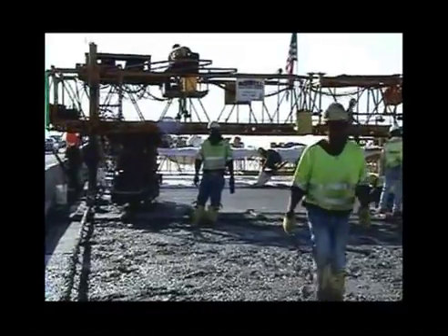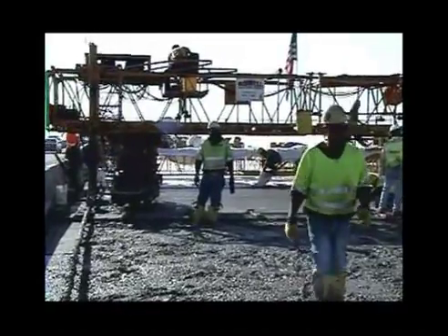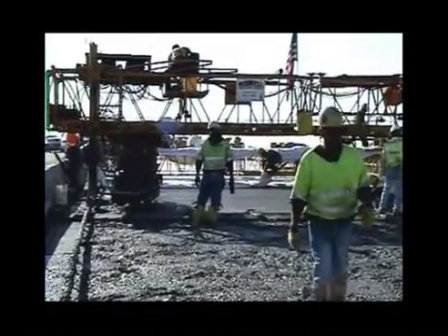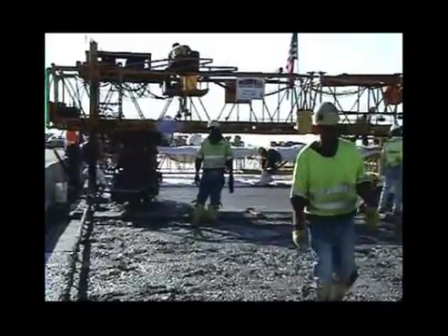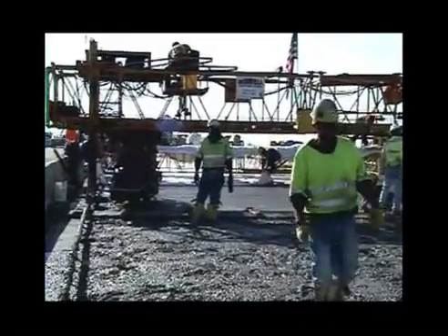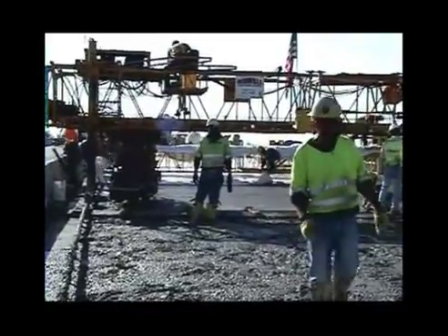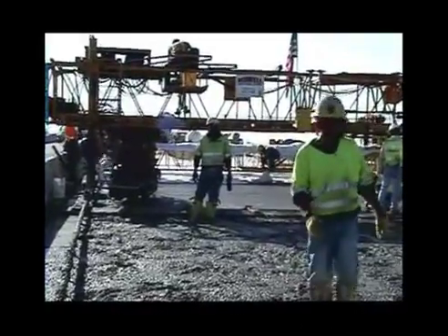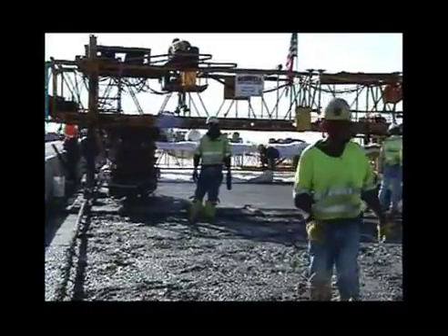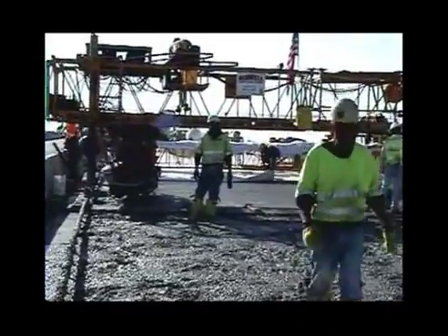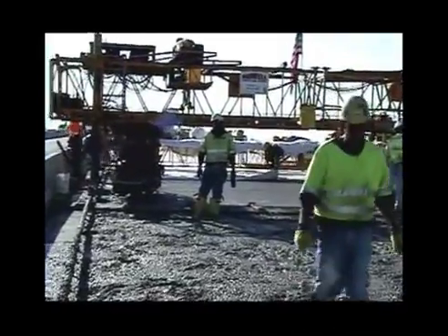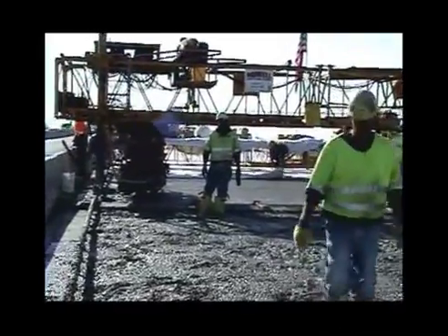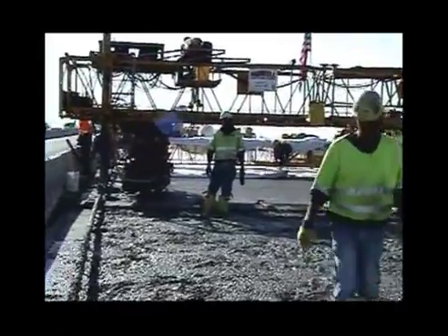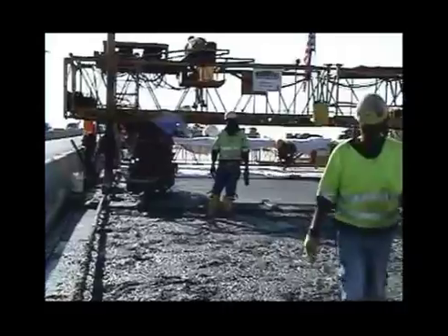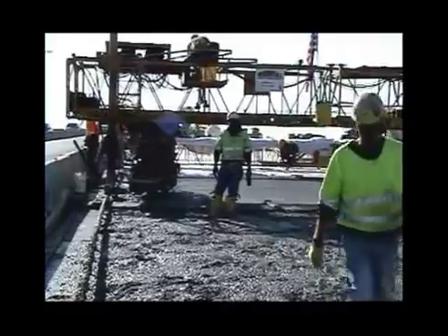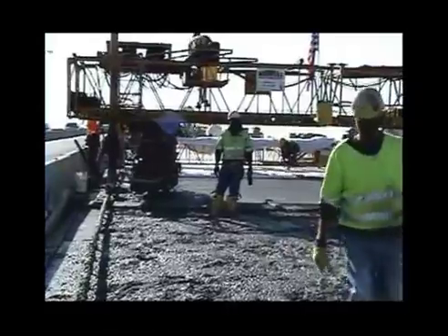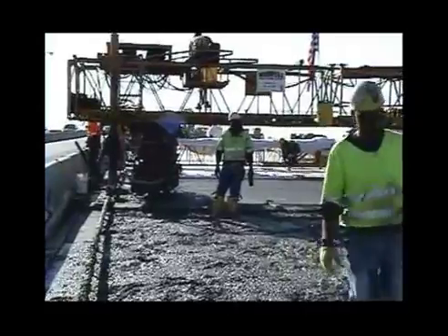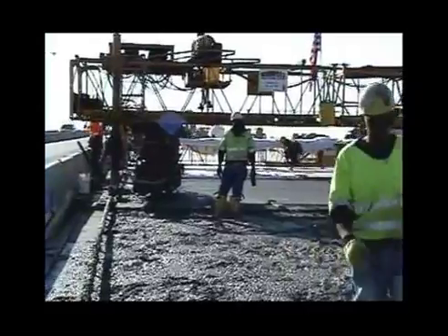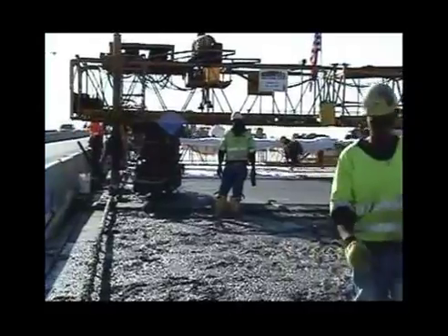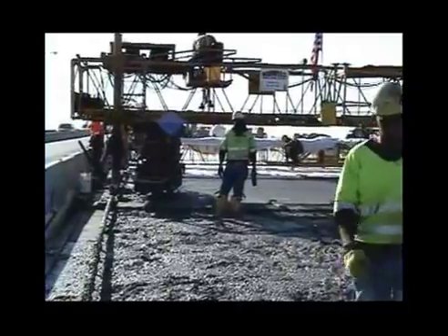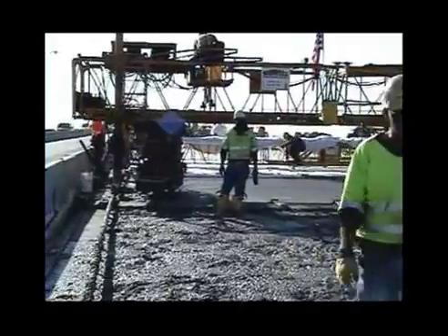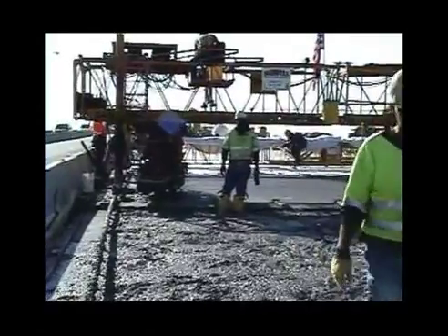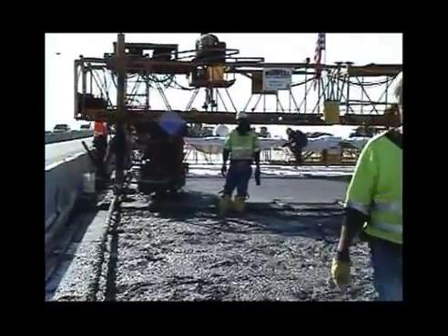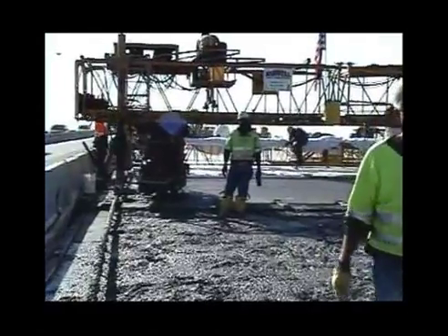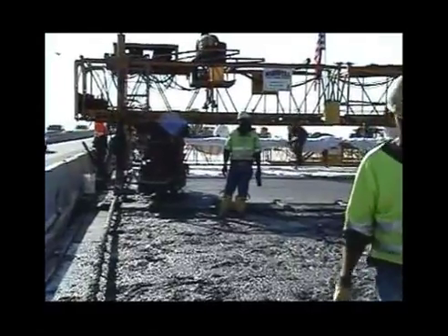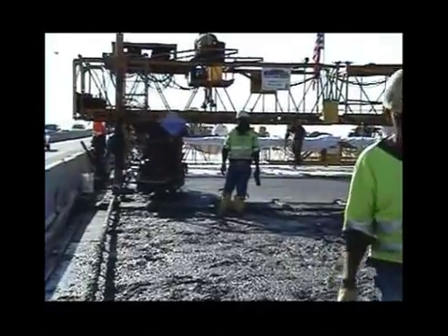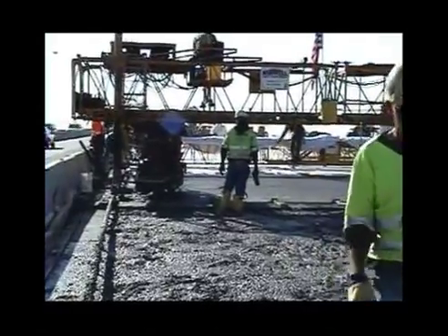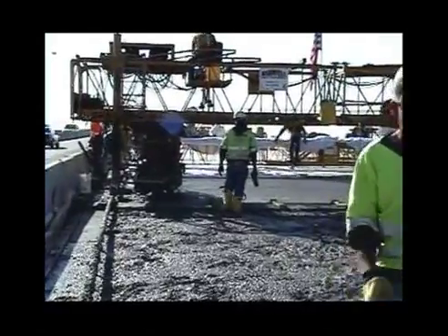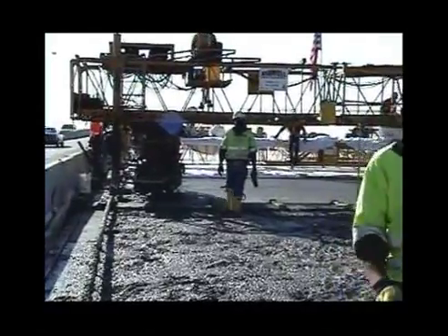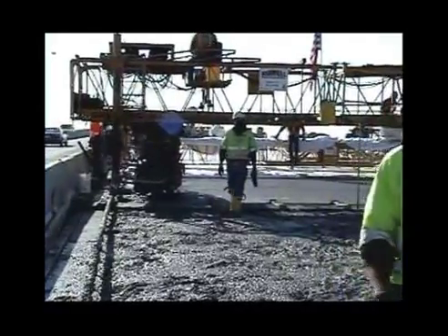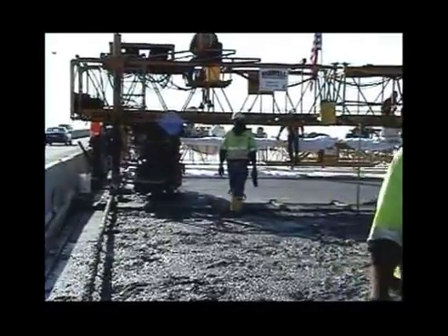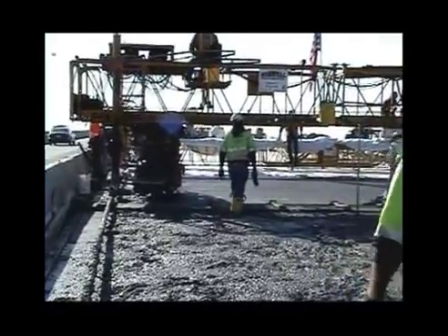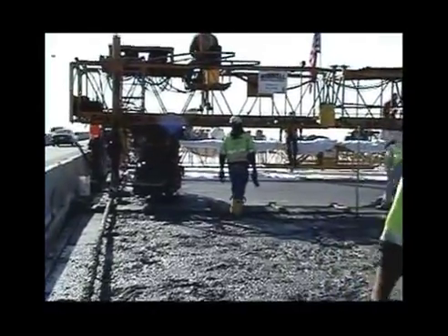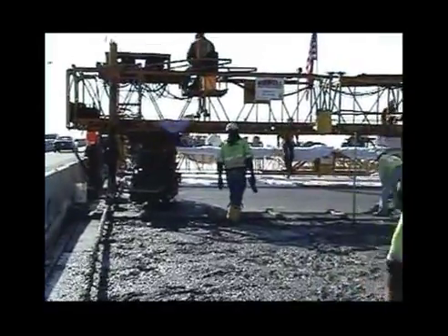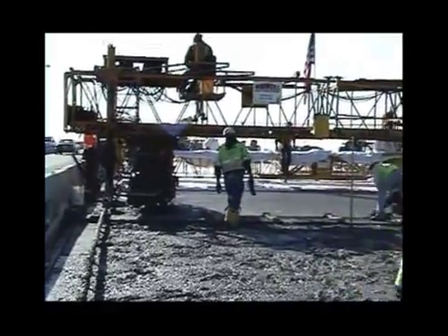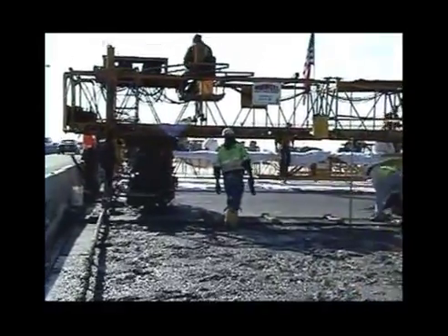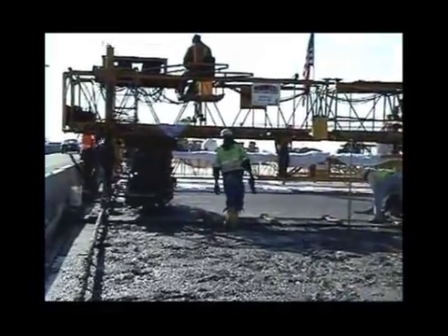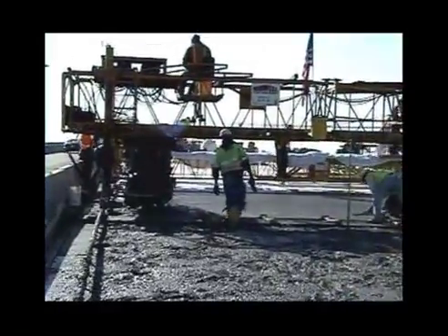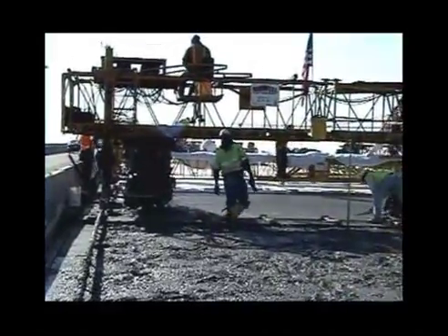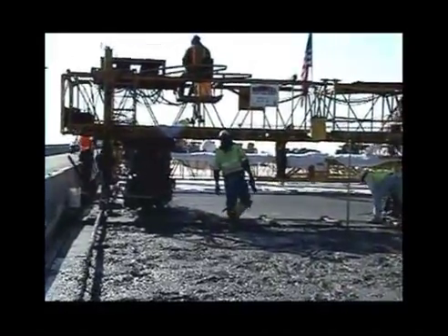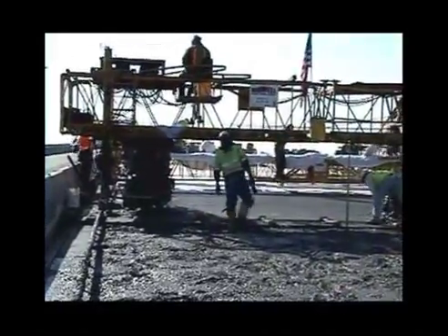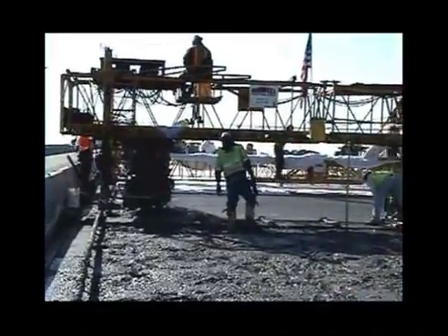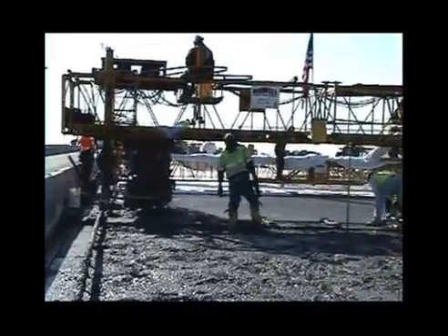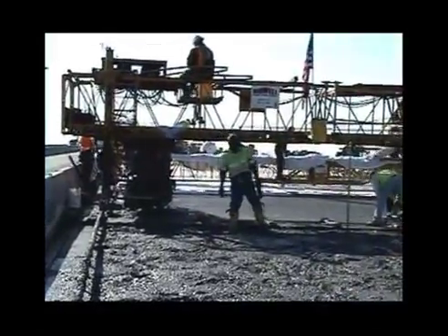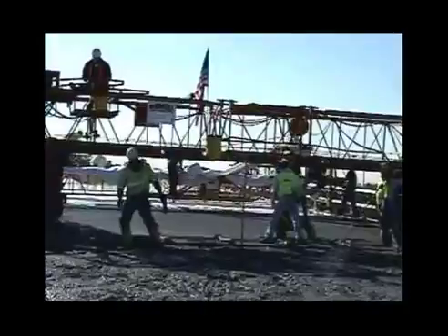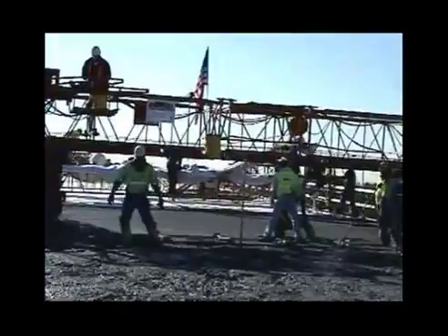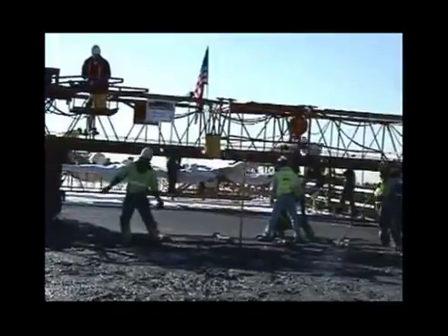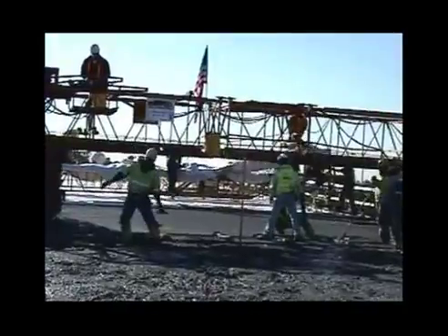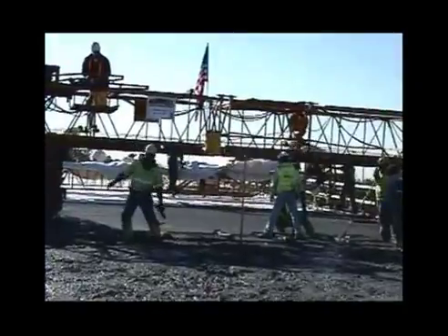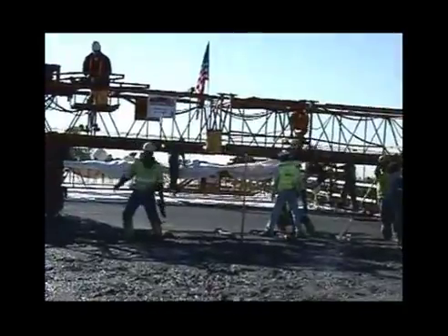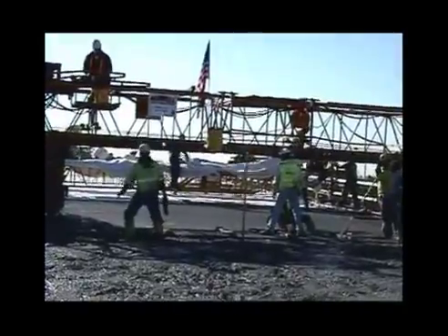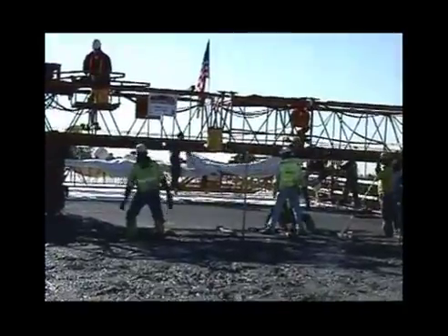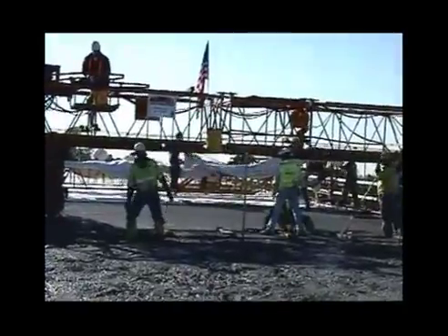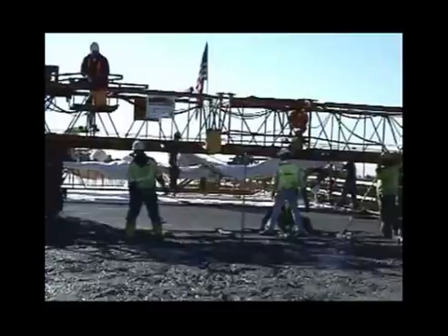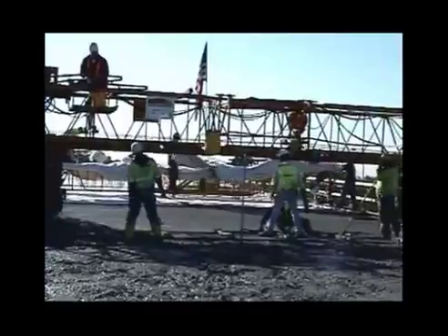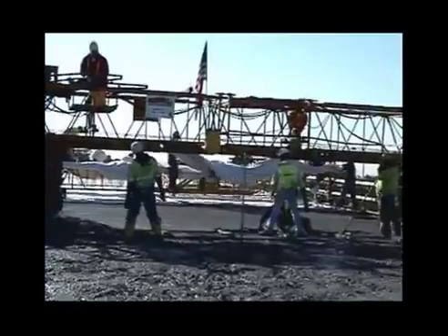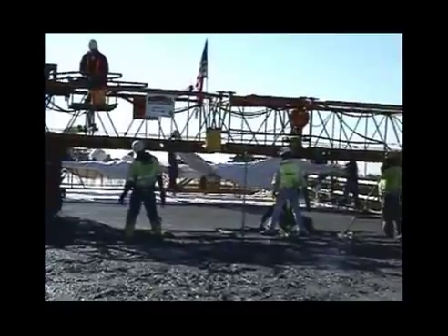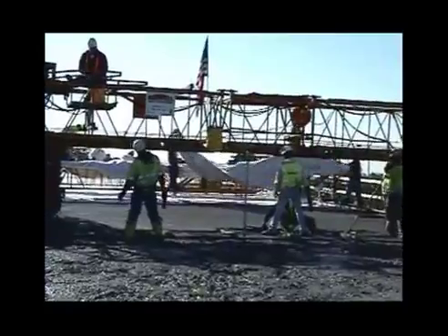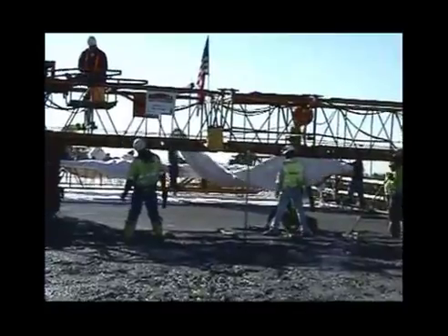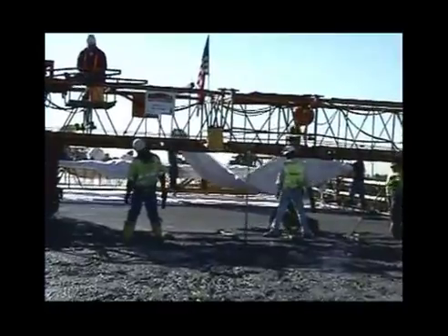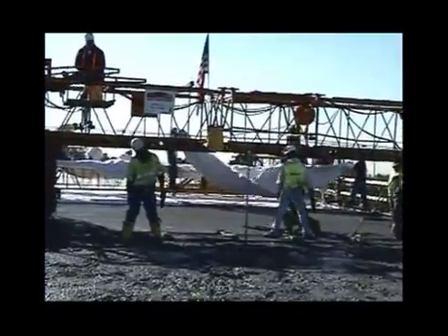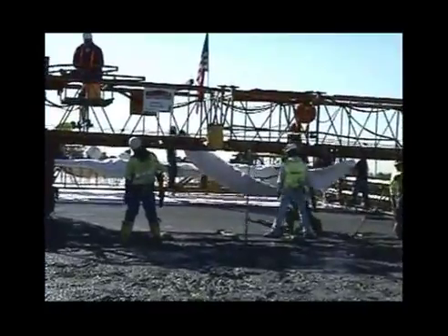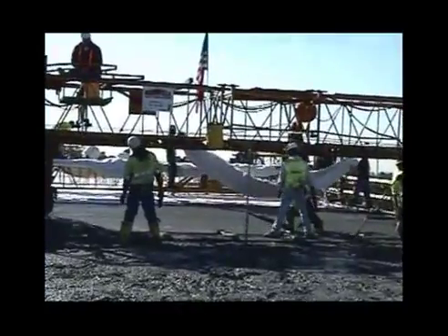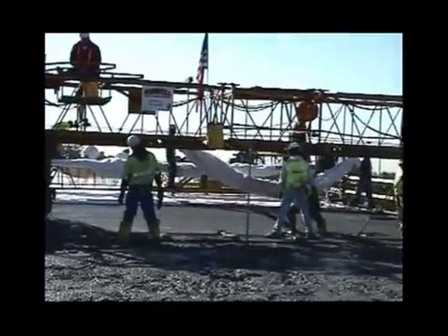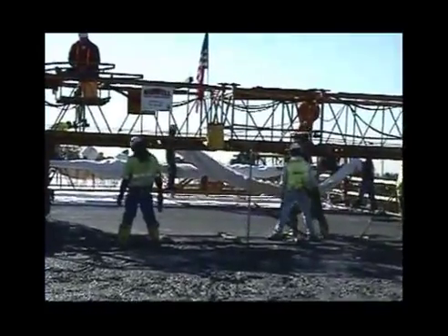They eventually did this, but you can see they've got three extra guys on both sides just to finish one foot of concrete. It's crazy.